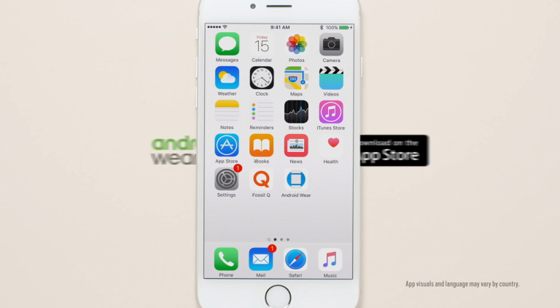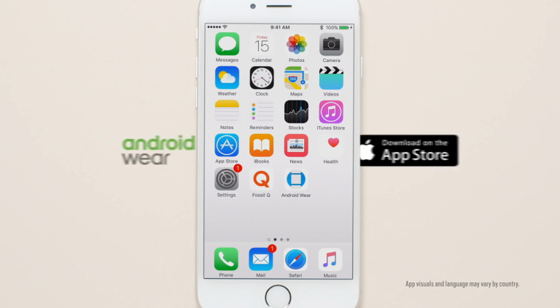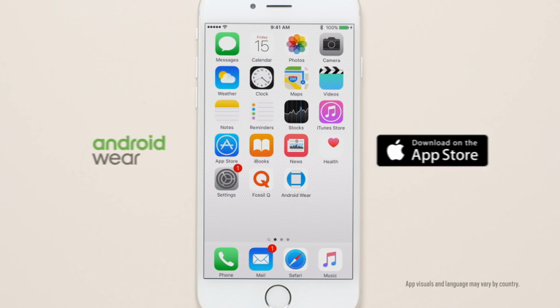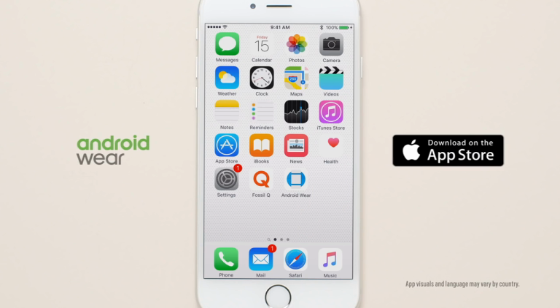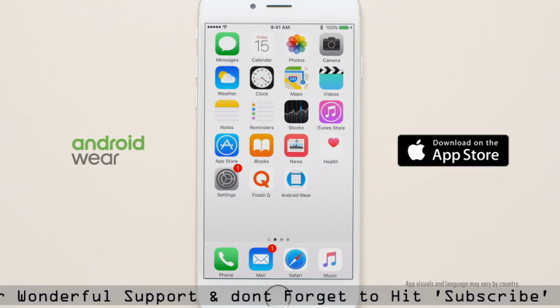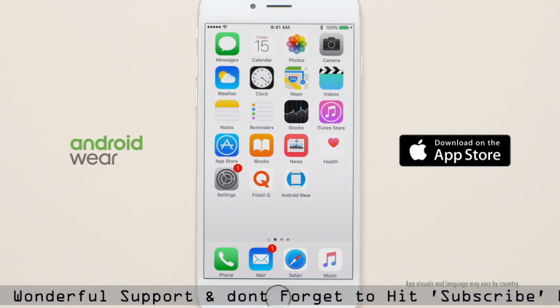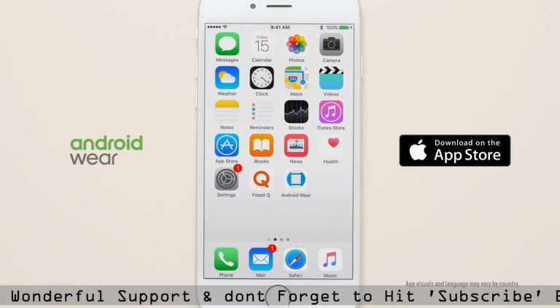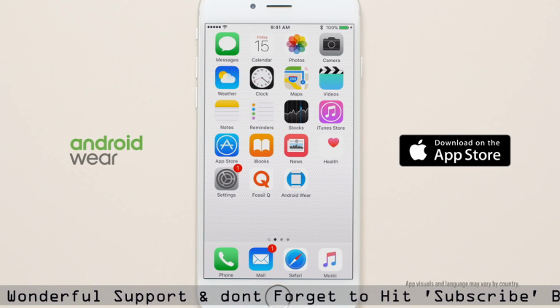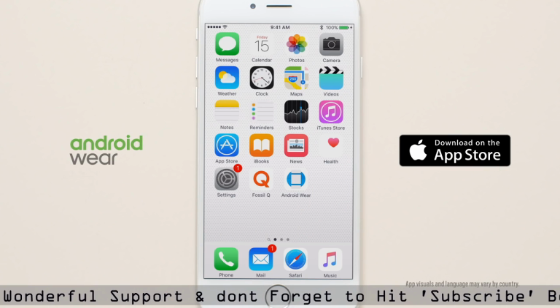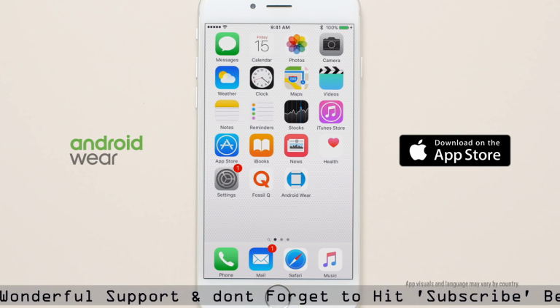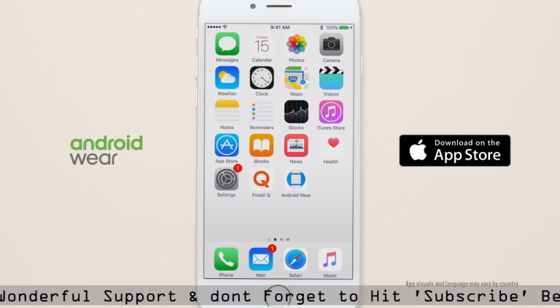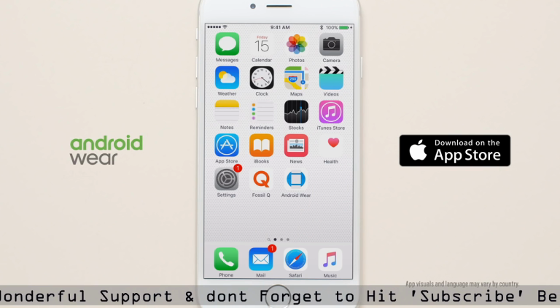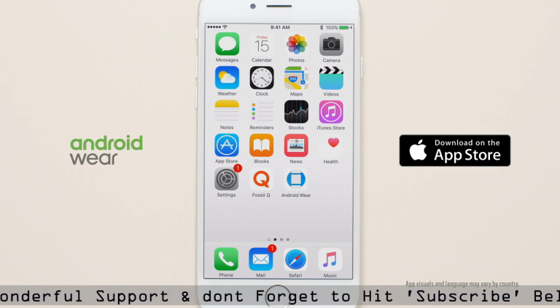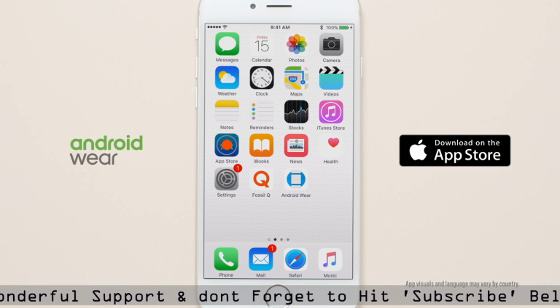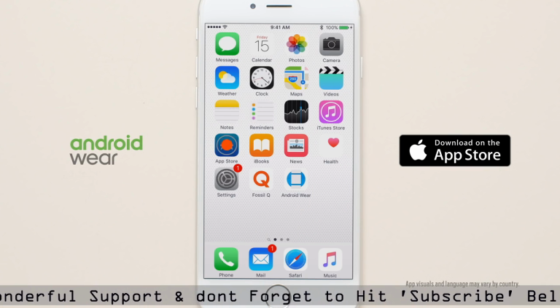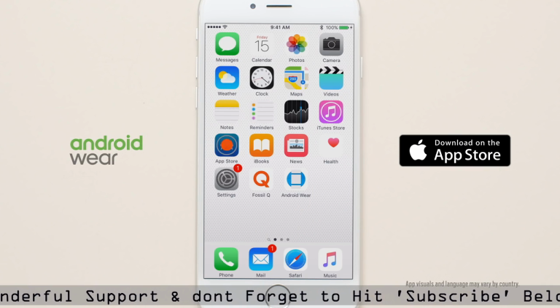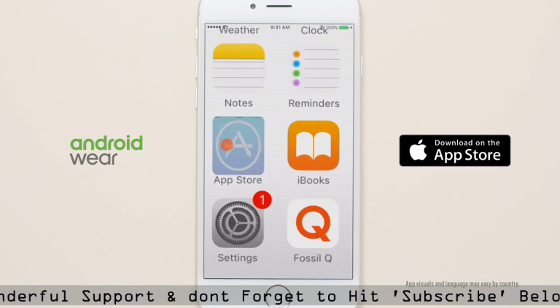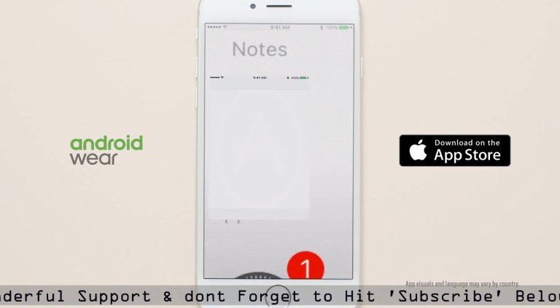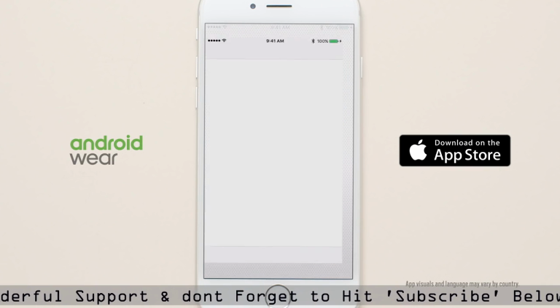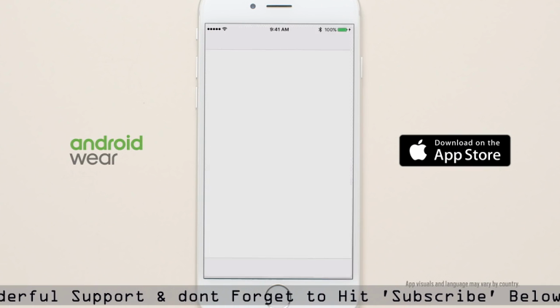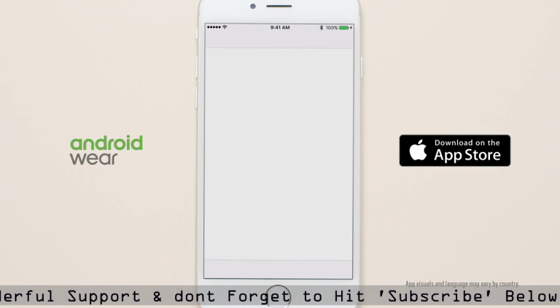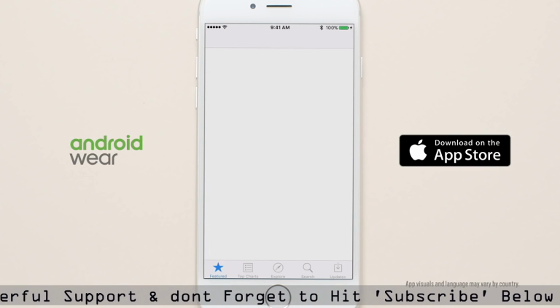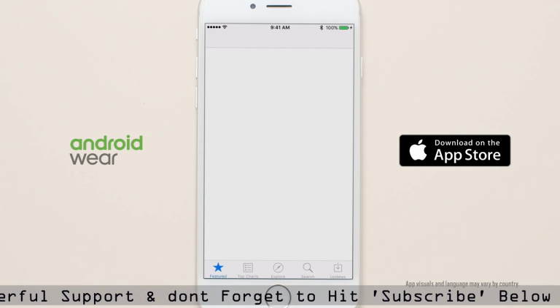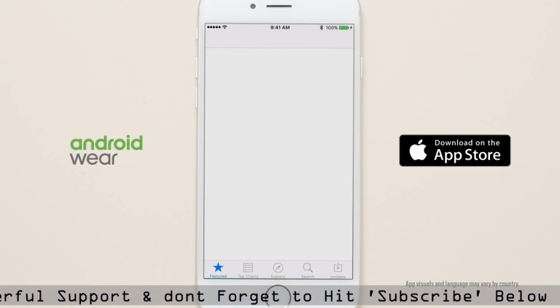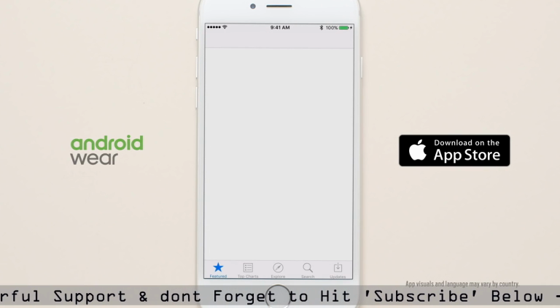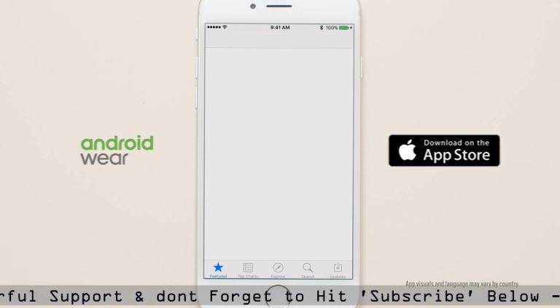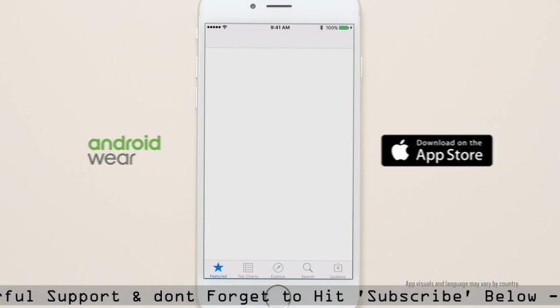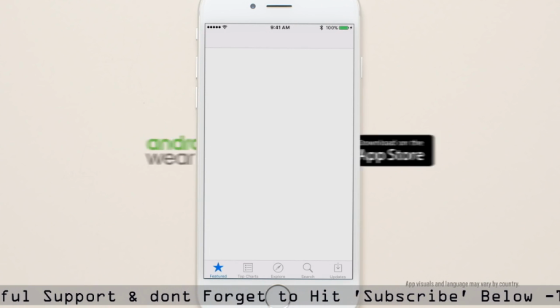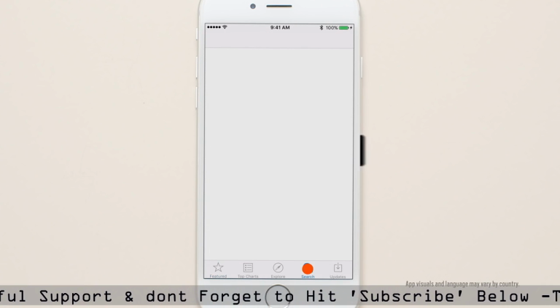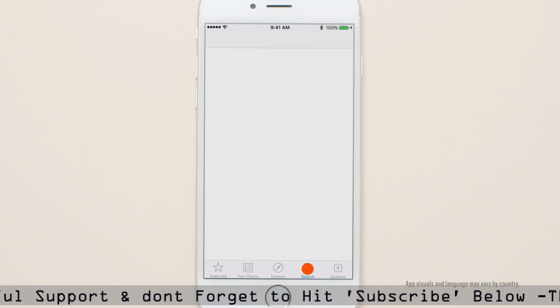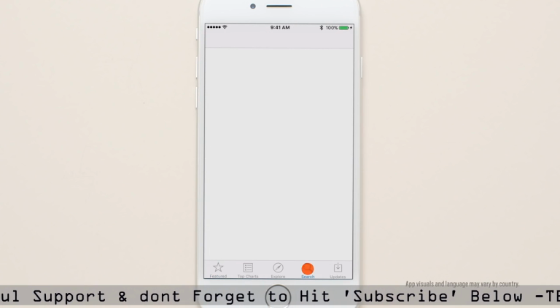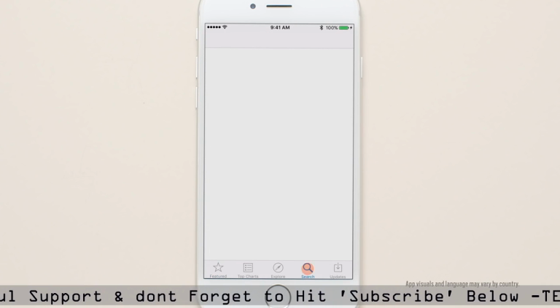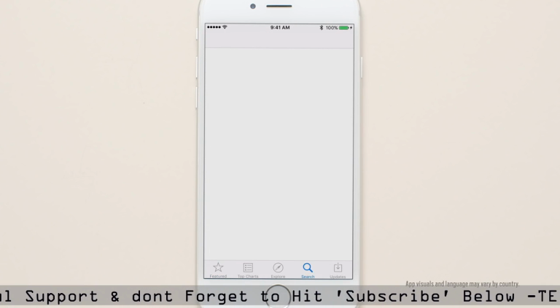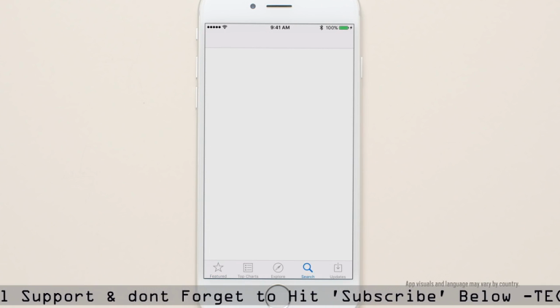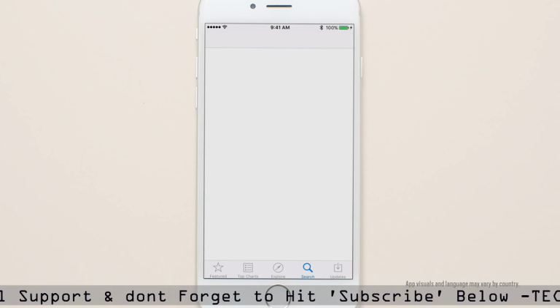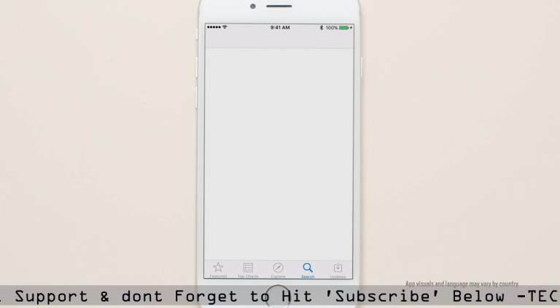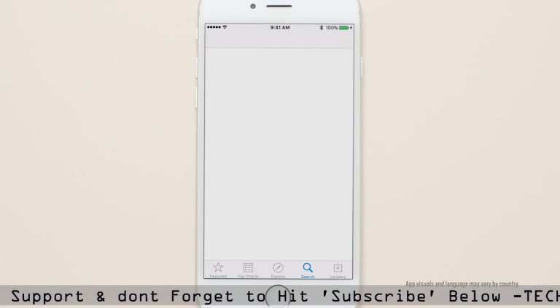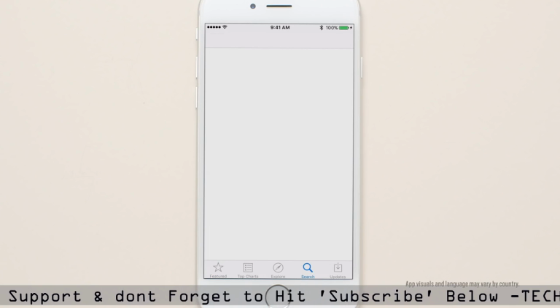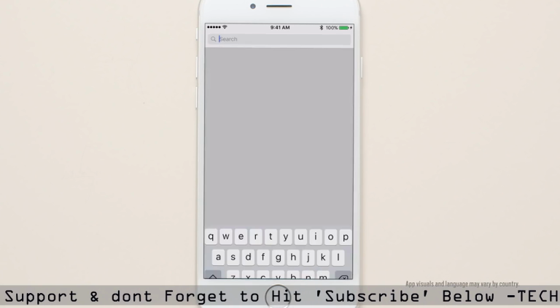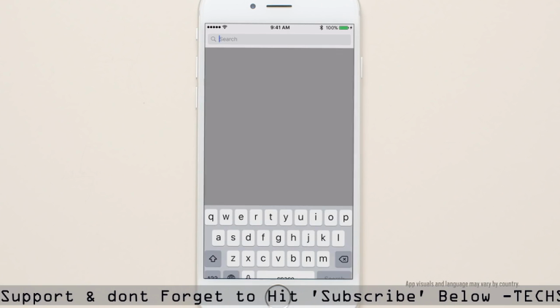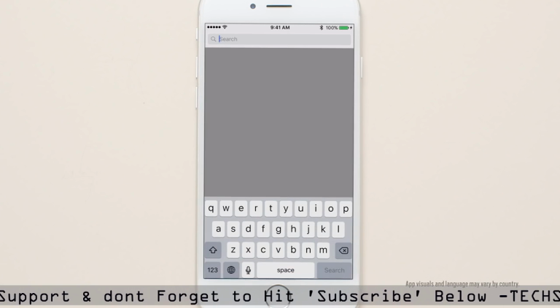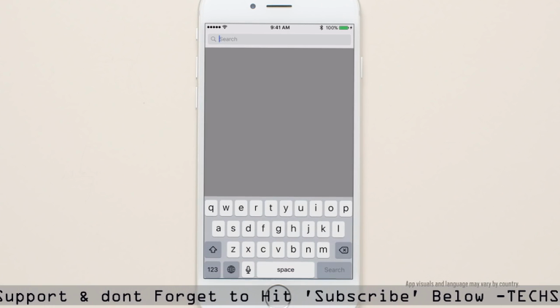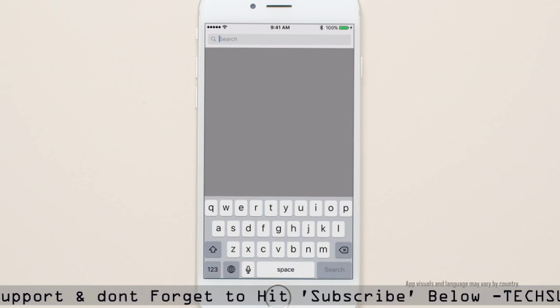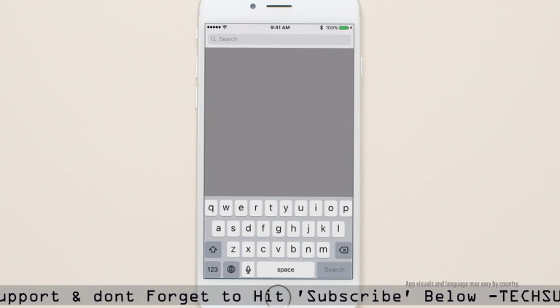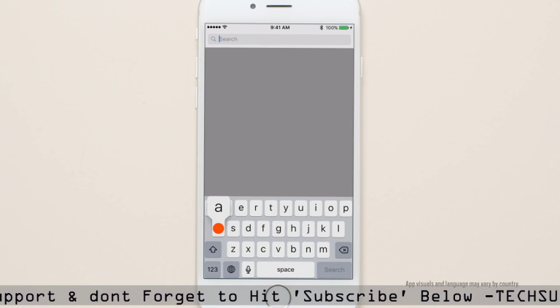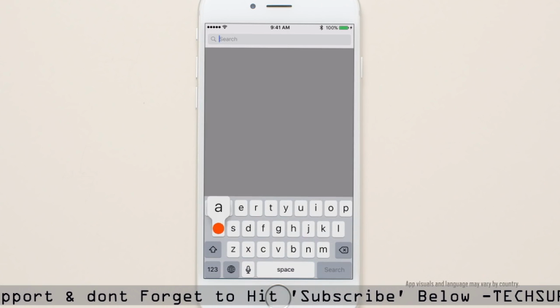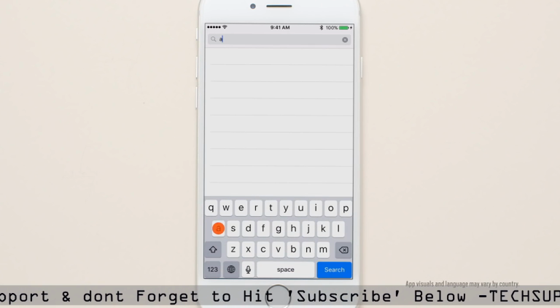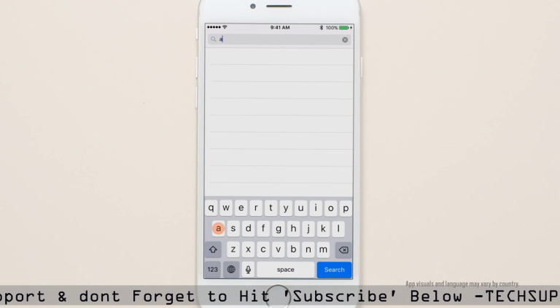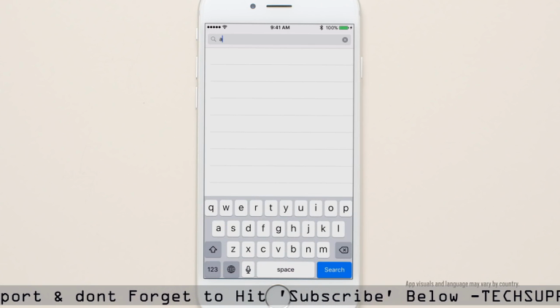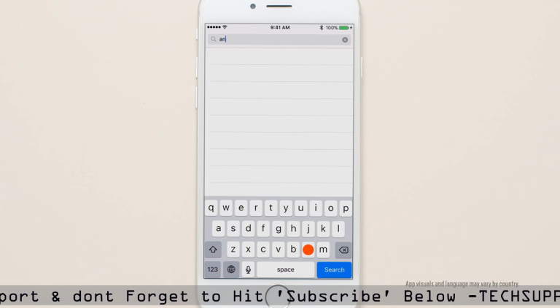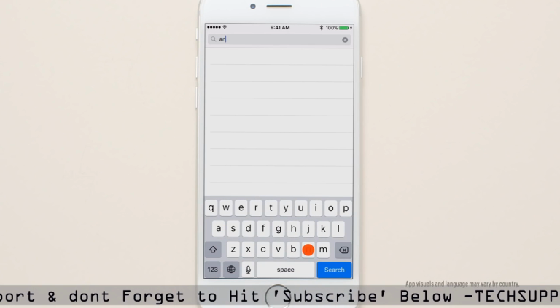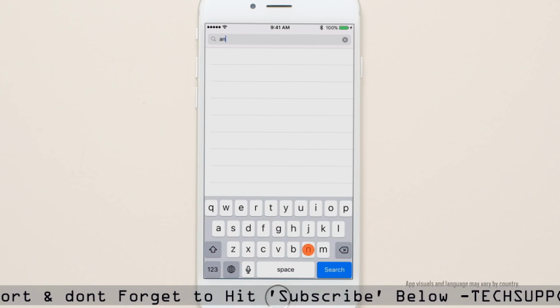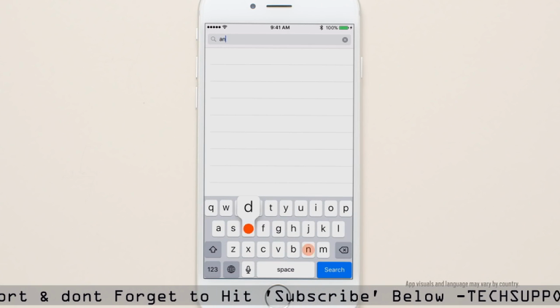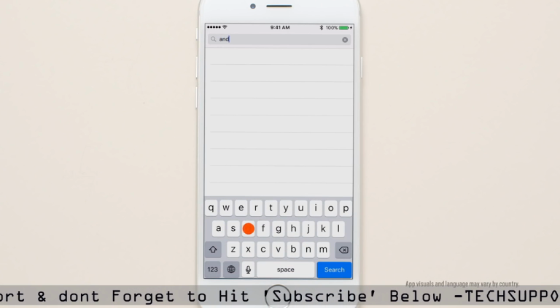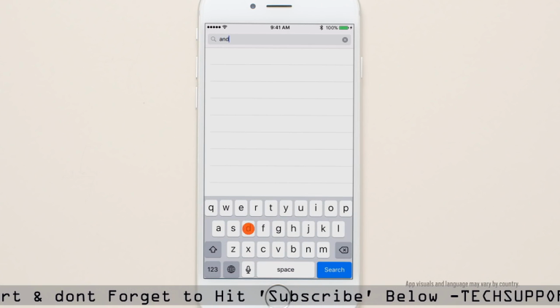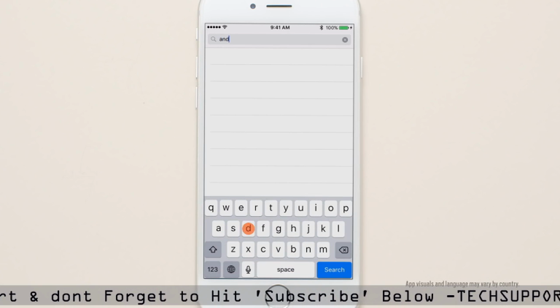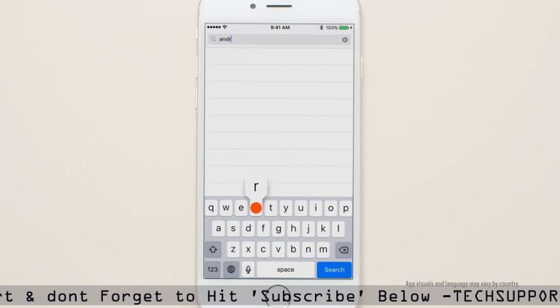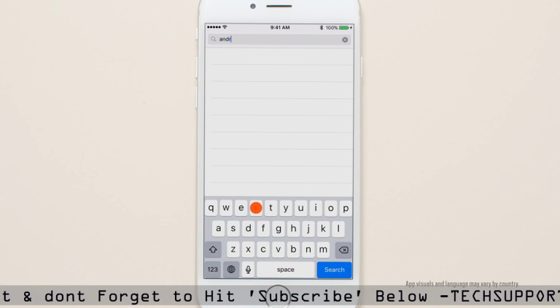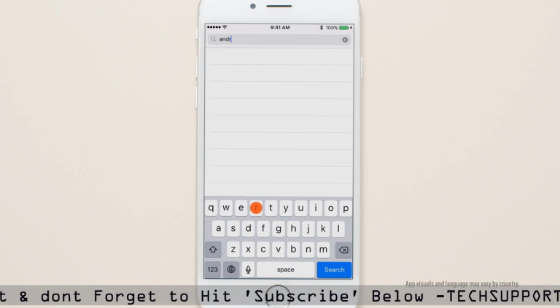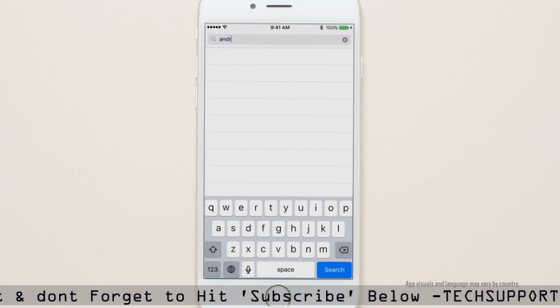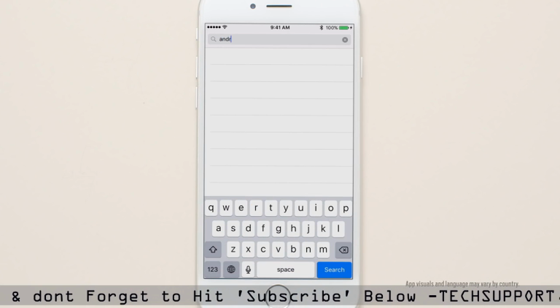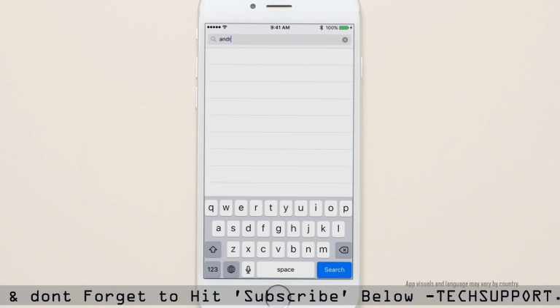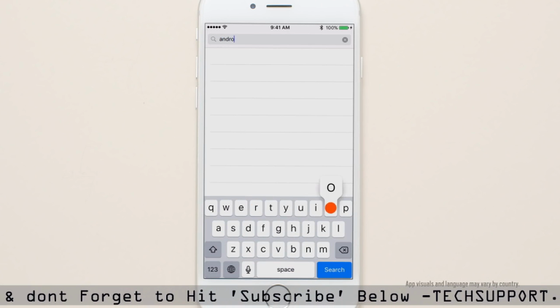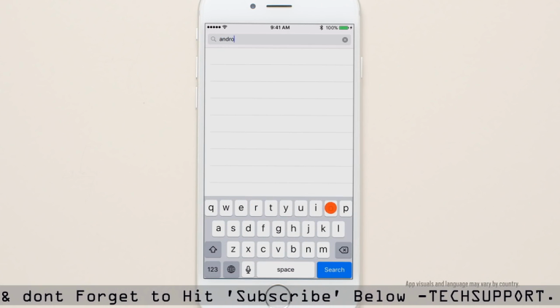Download the Android Wear app from the App Store or fossil.com/Q. Create an account and follow the steps on your phone.